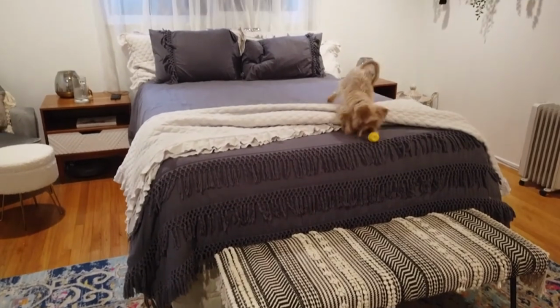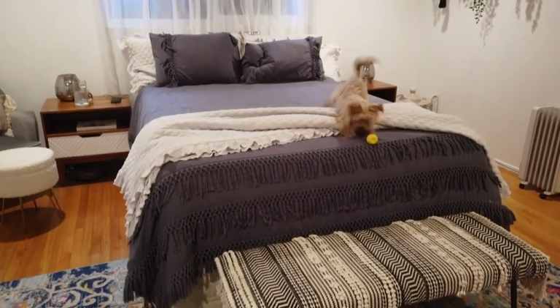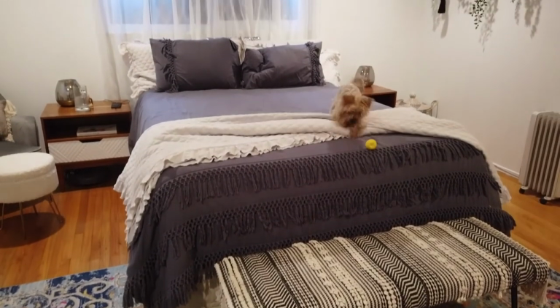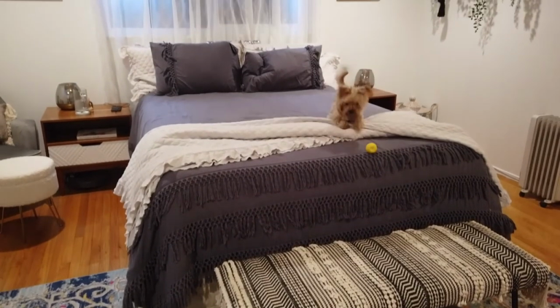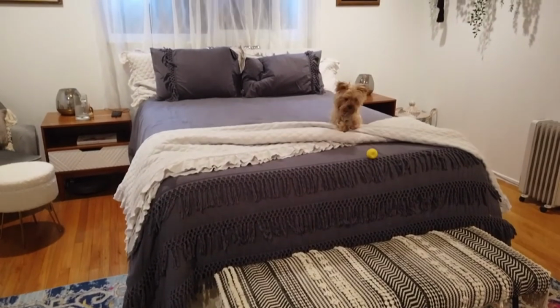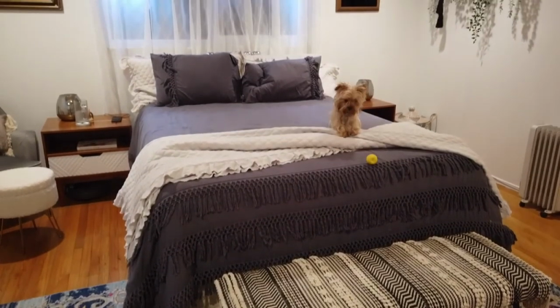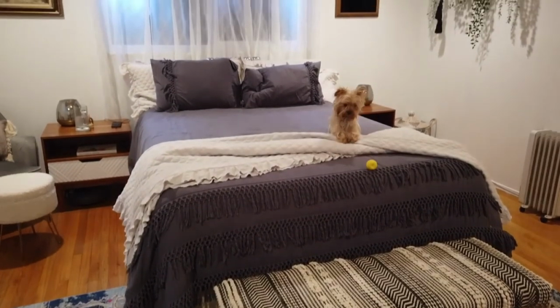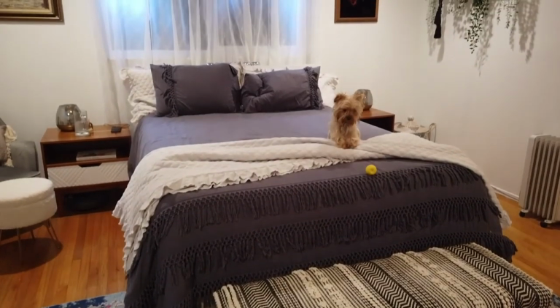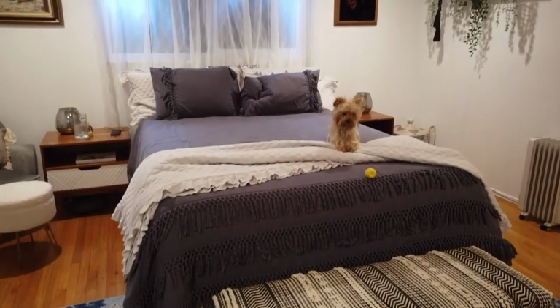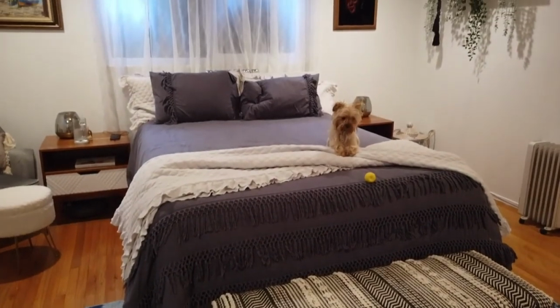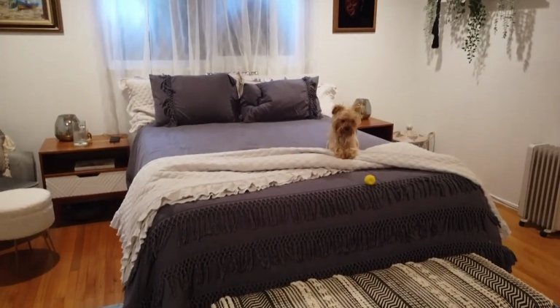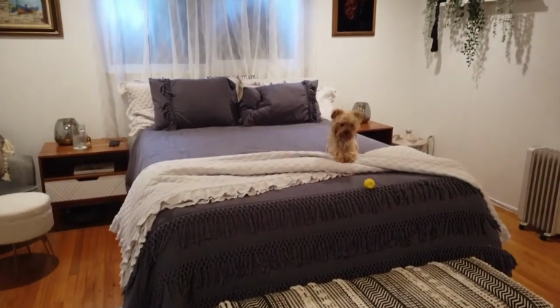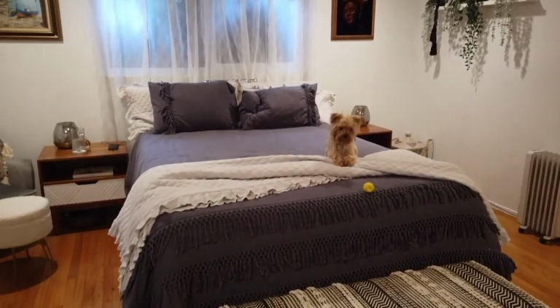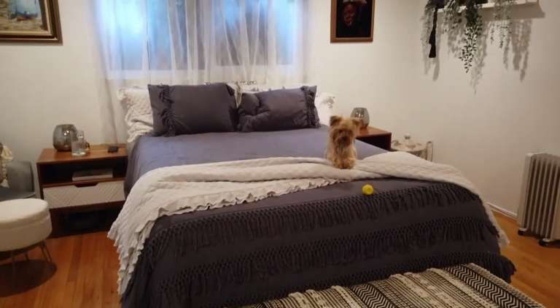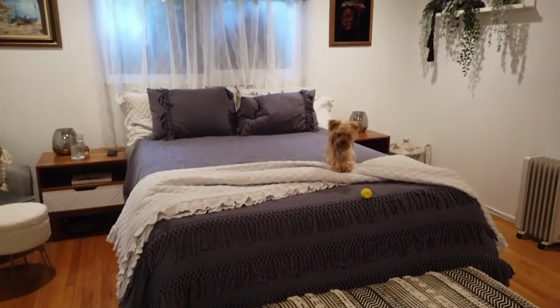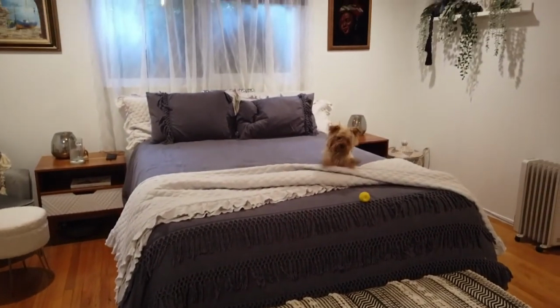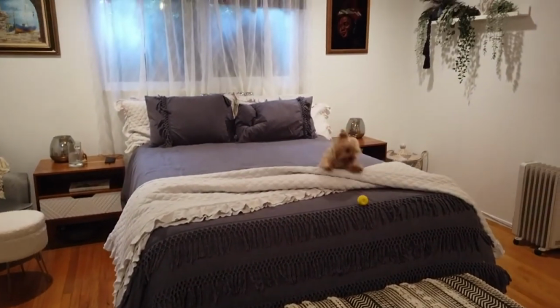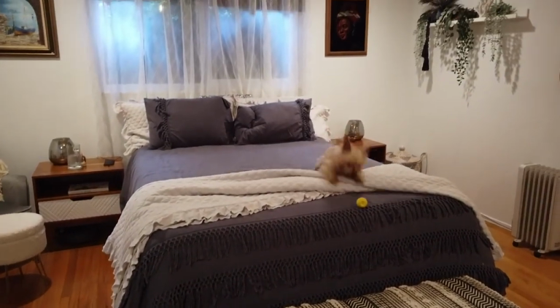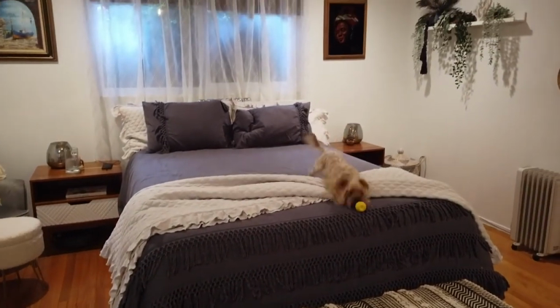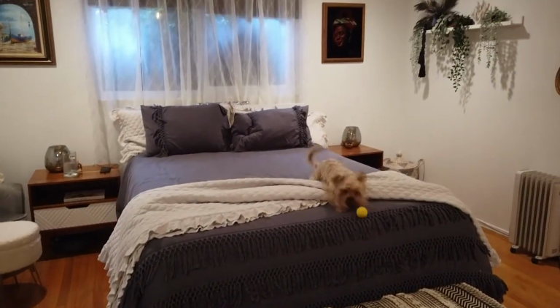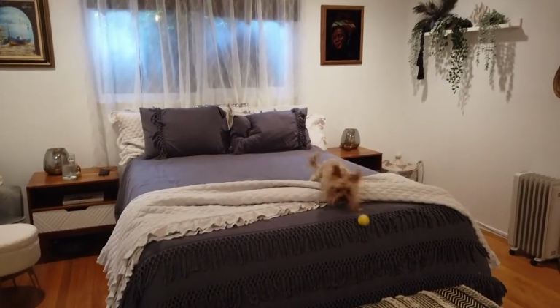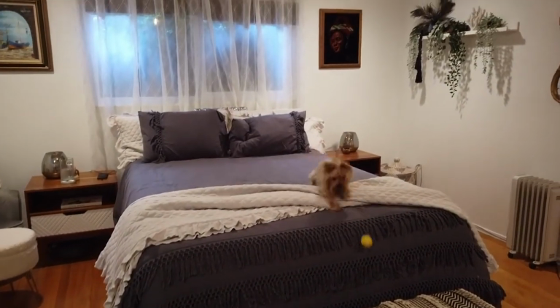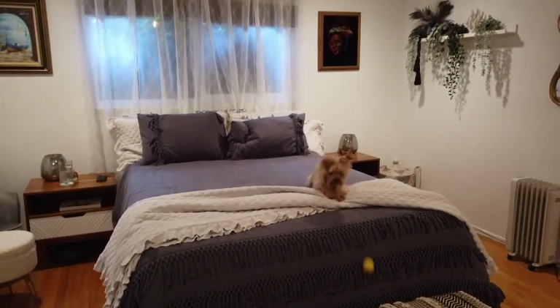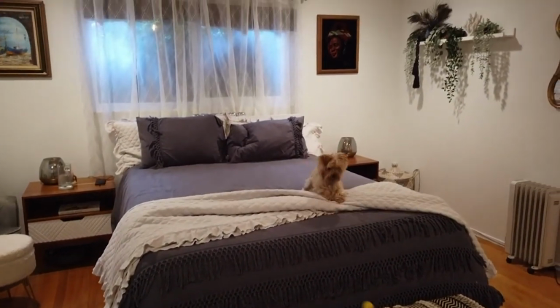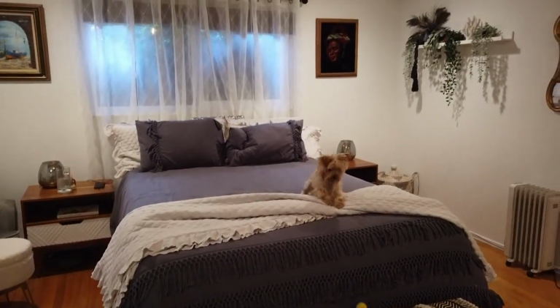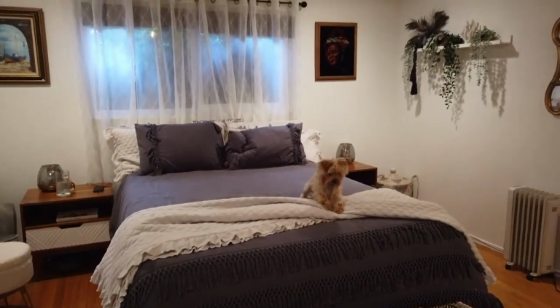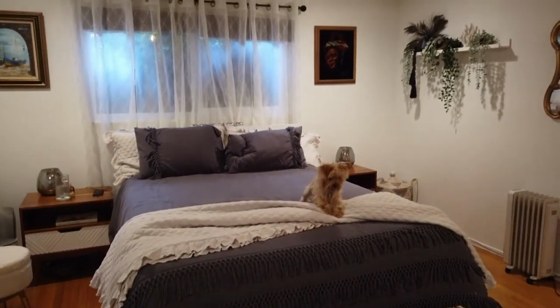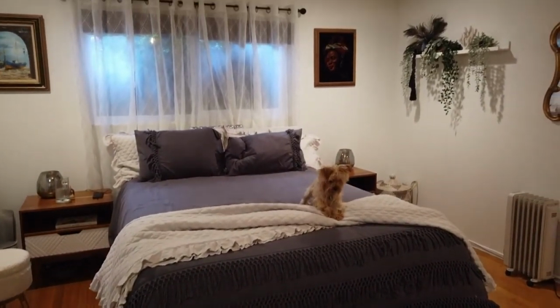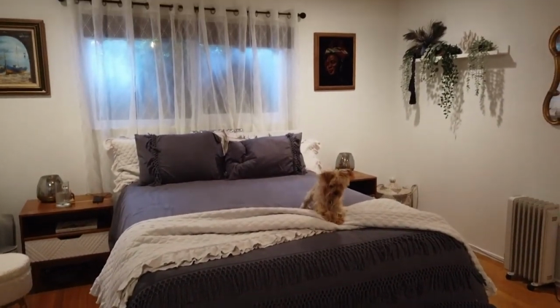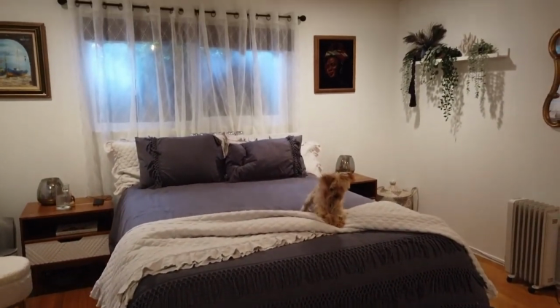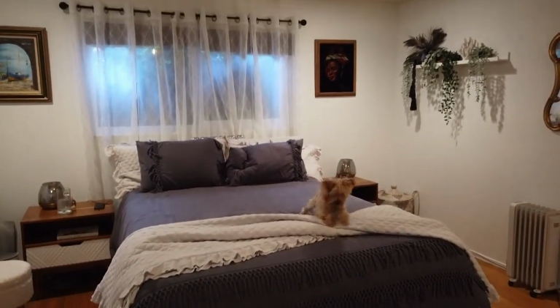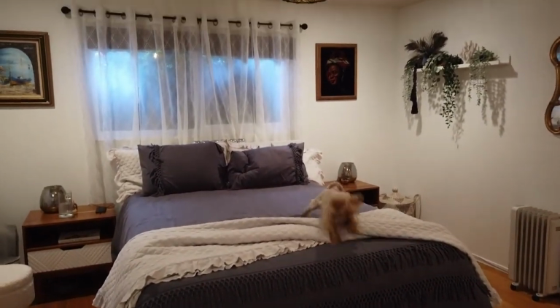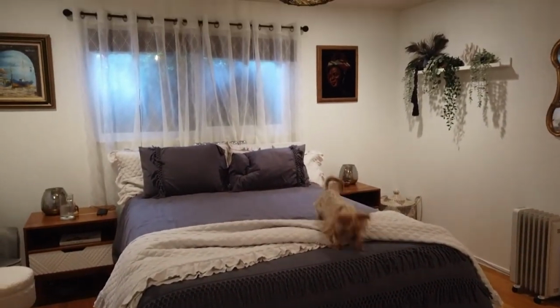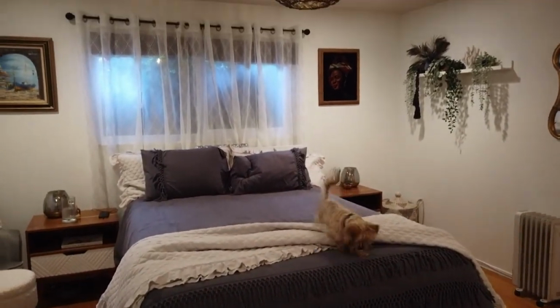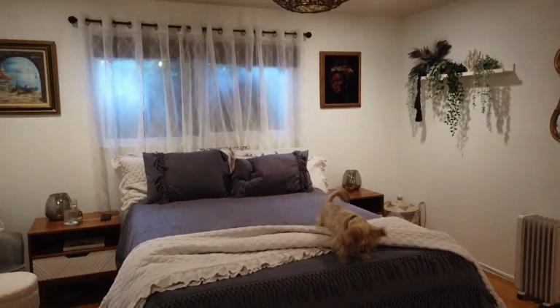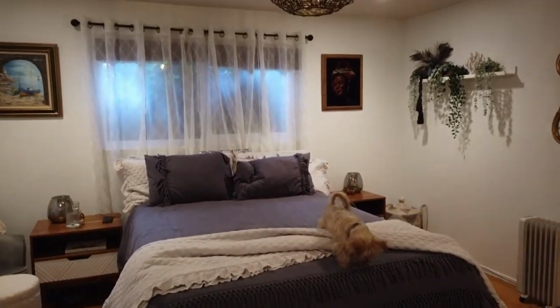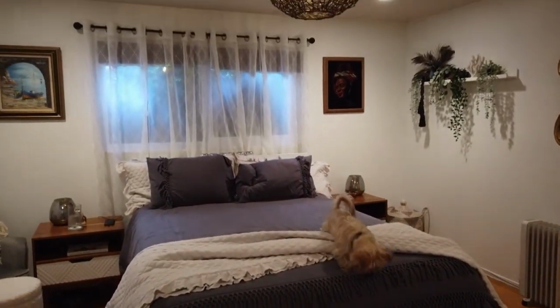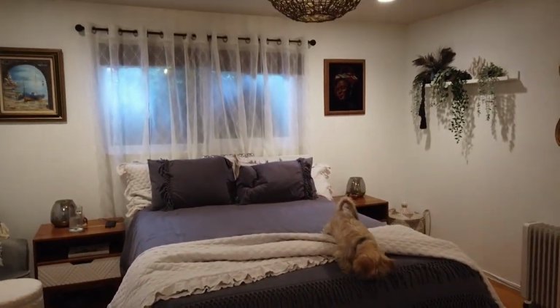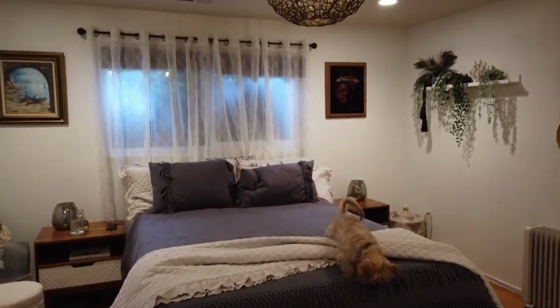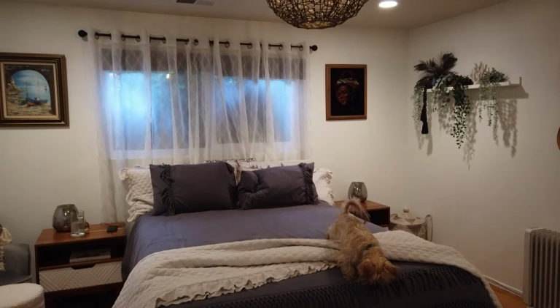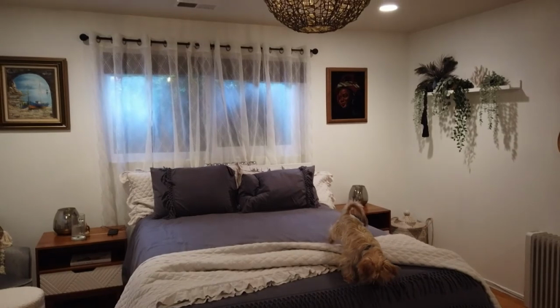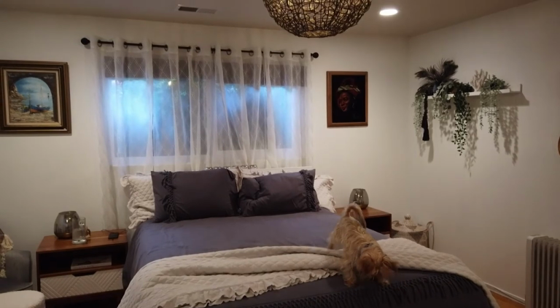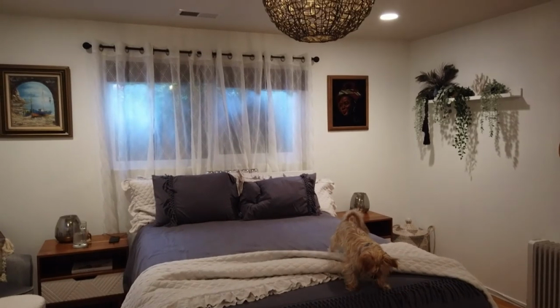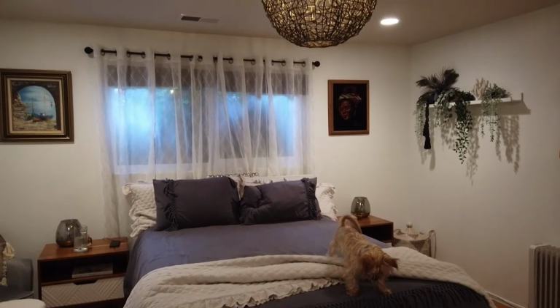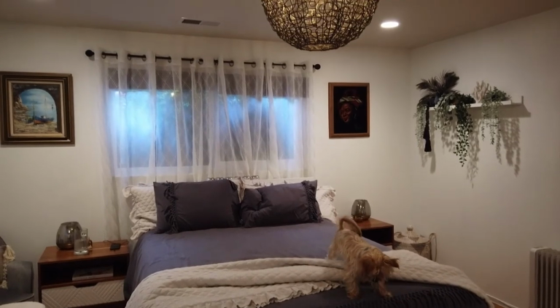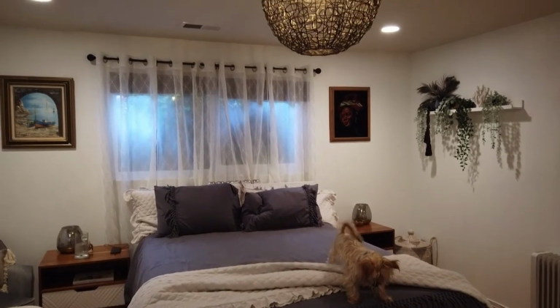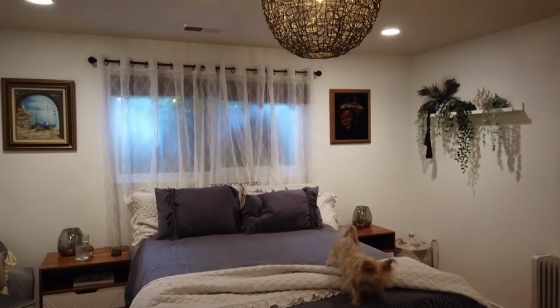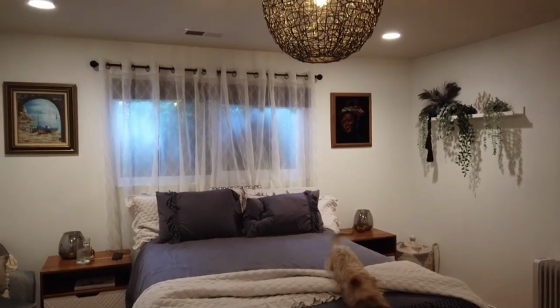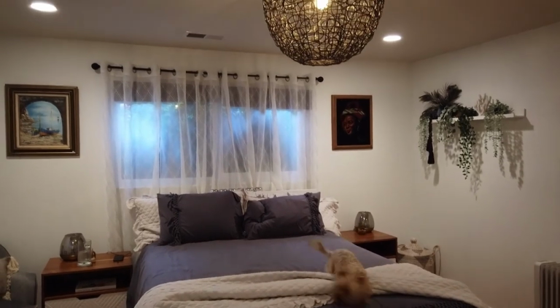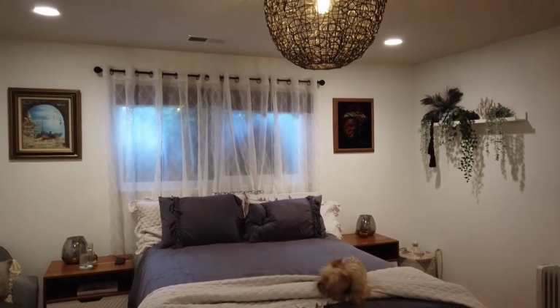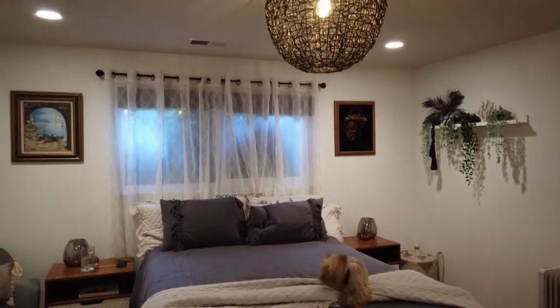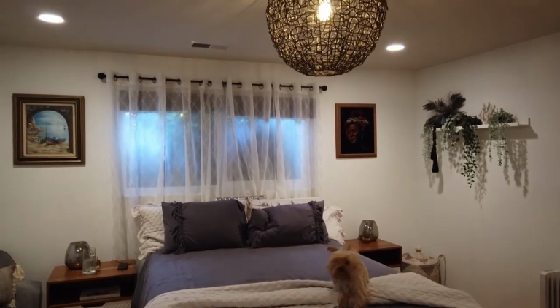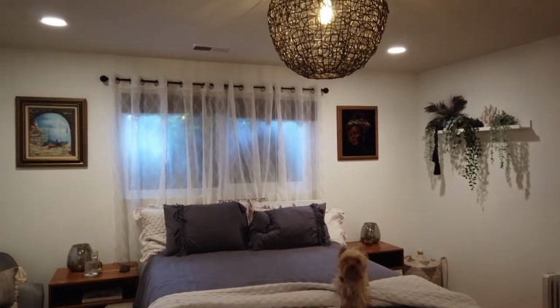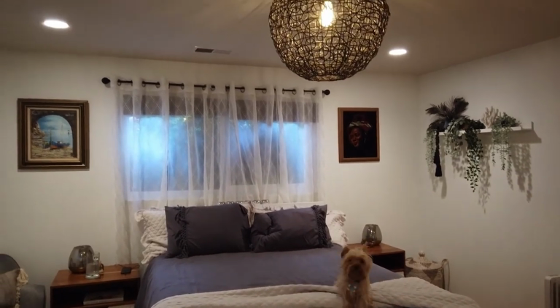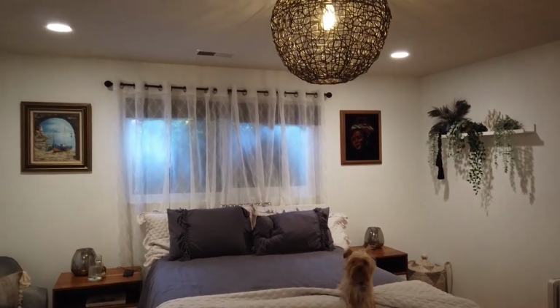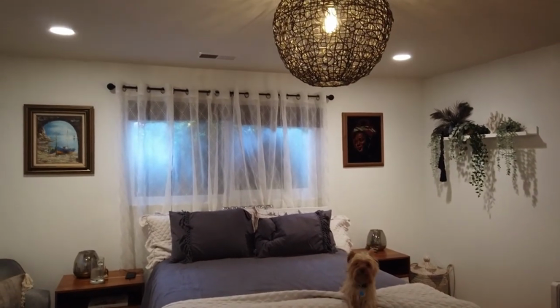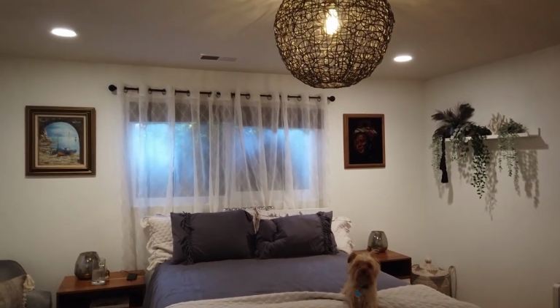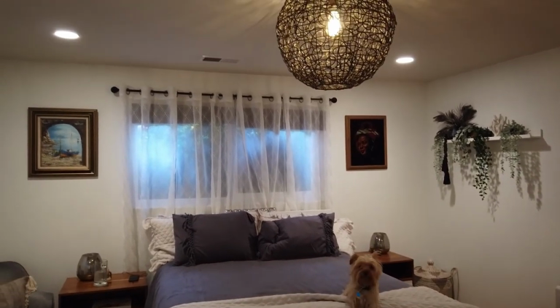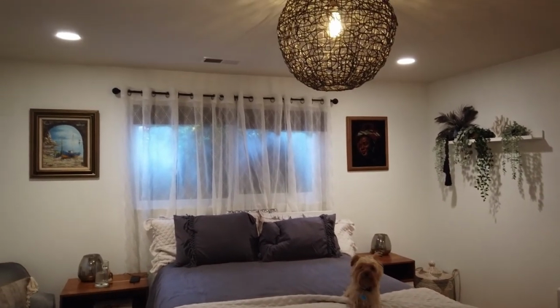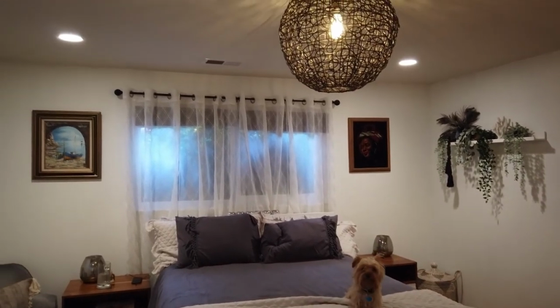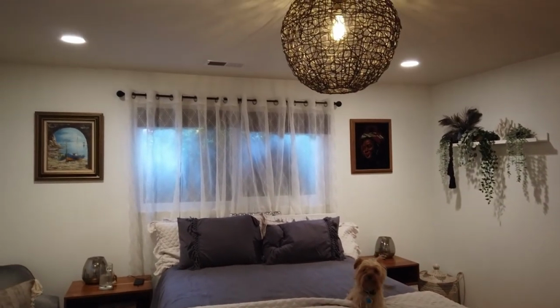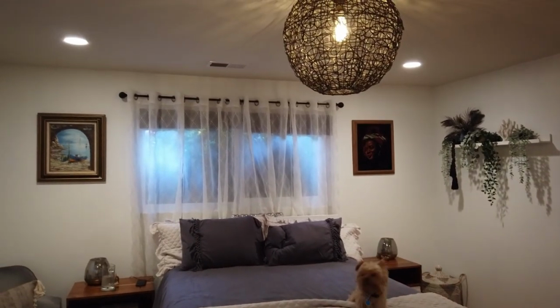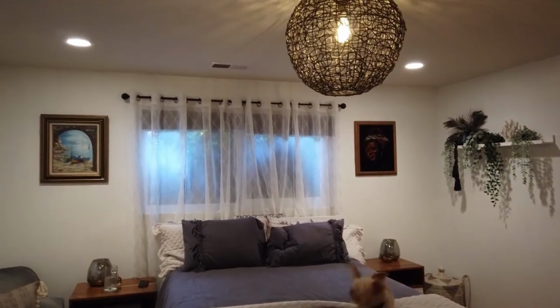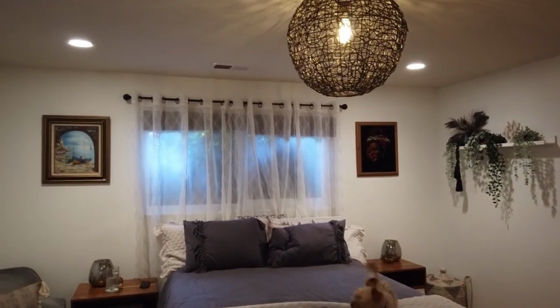I didn't thrift this guy — I've had him for years. But this is the blue carpet I was referring to that kind of ties in with that painting. There's my dog.